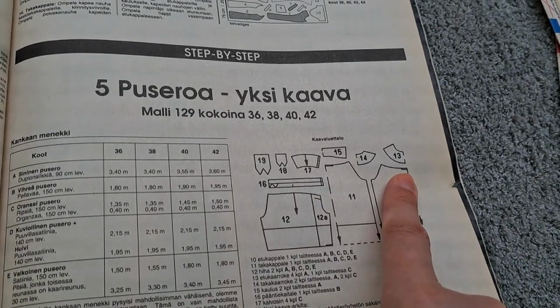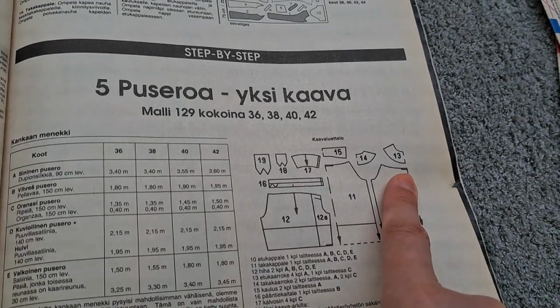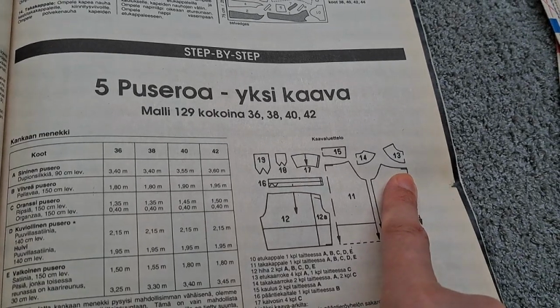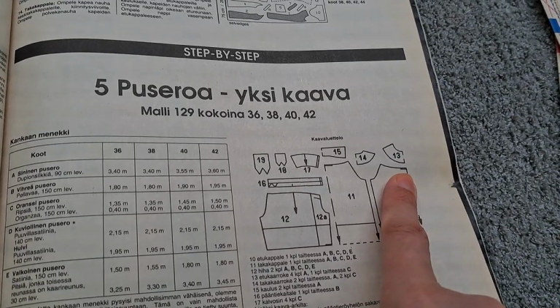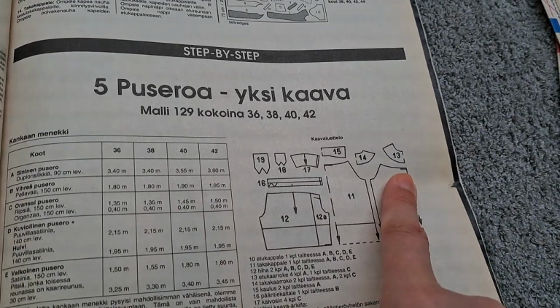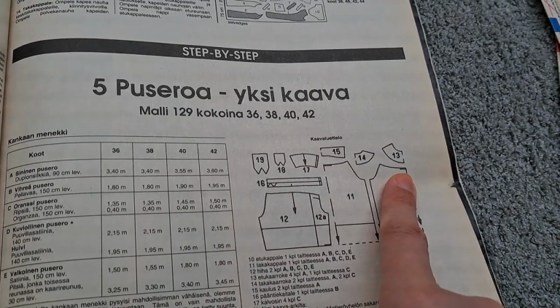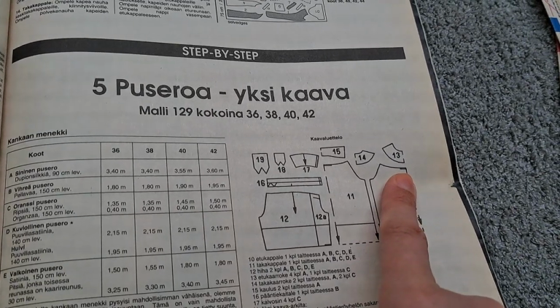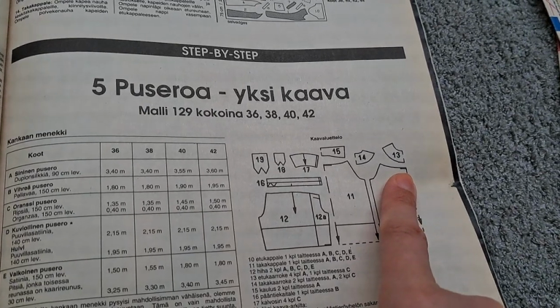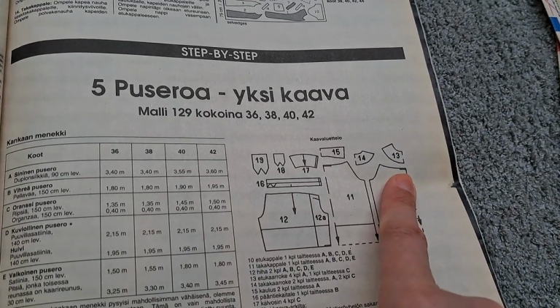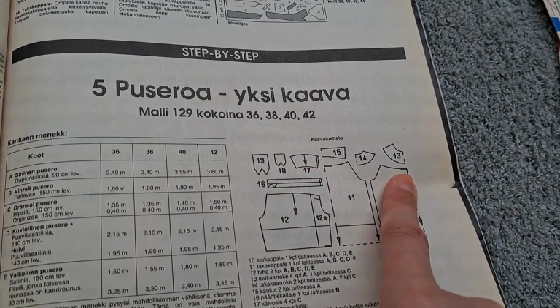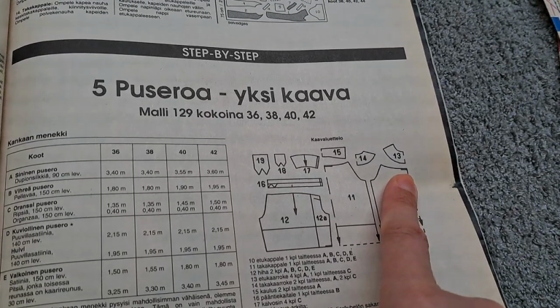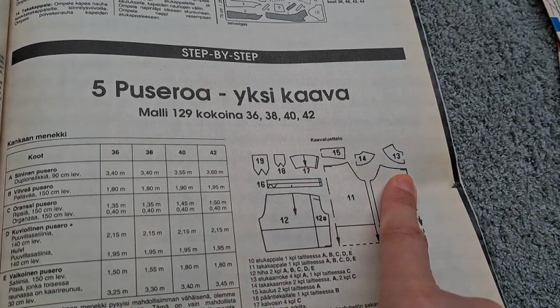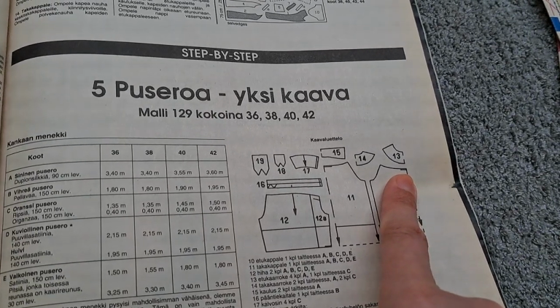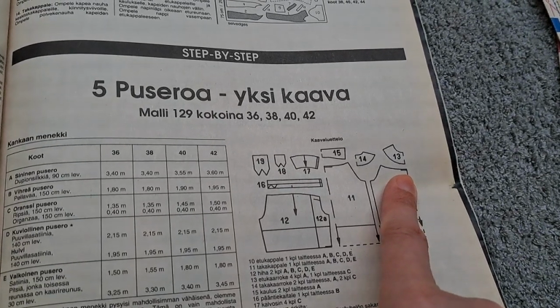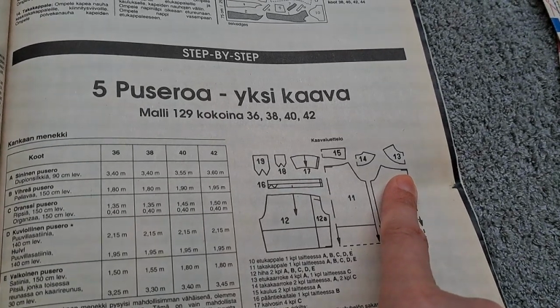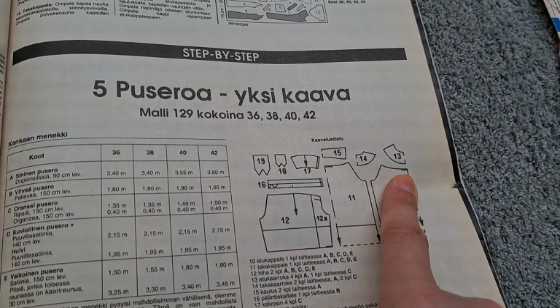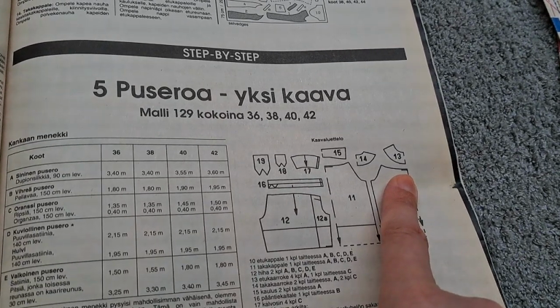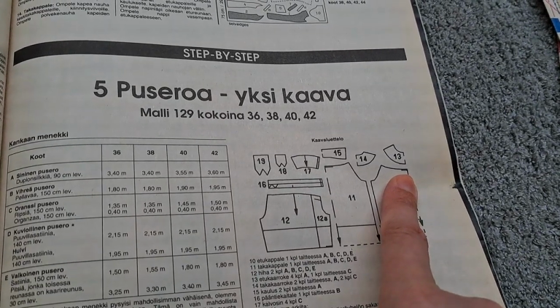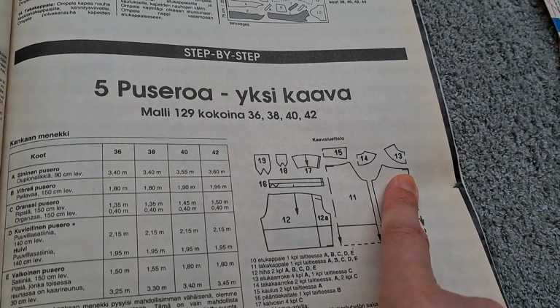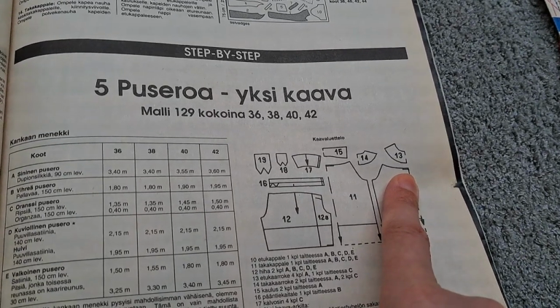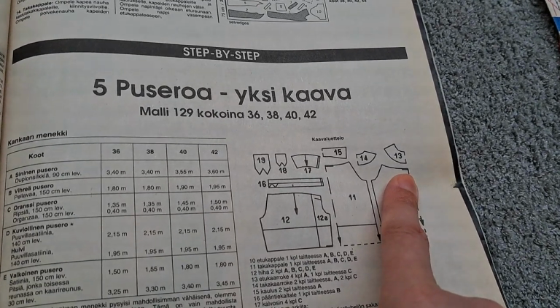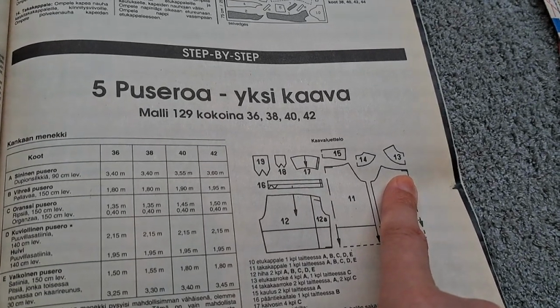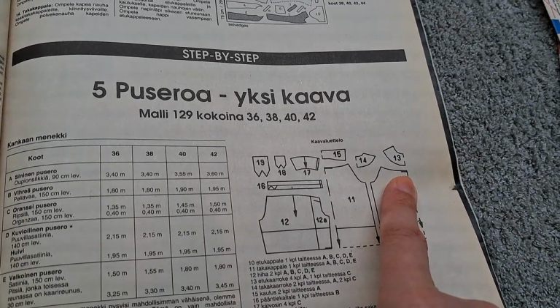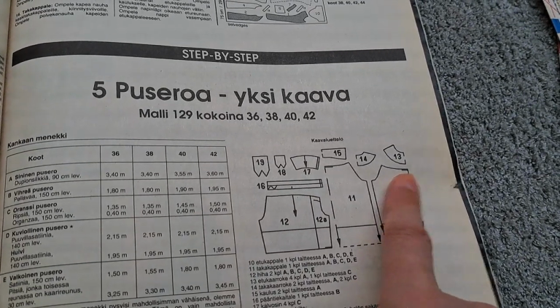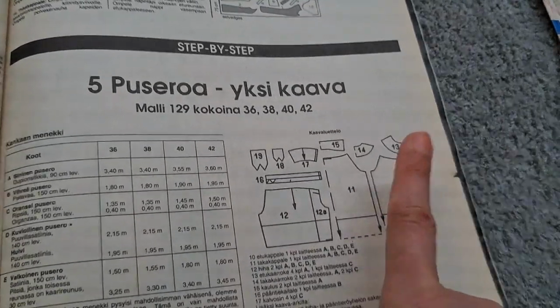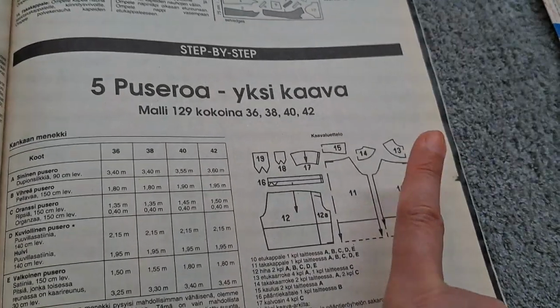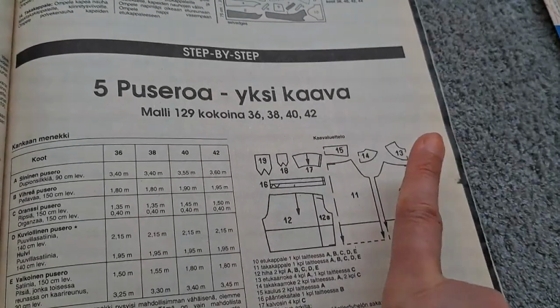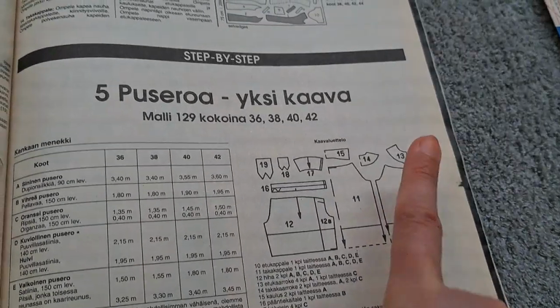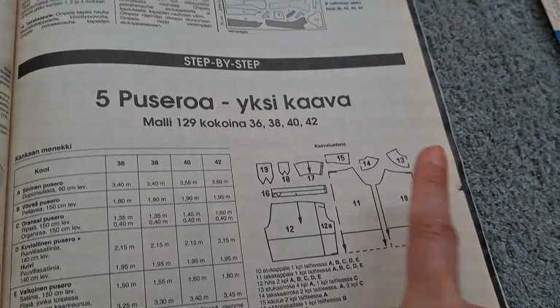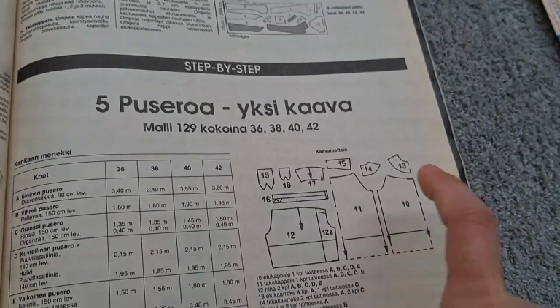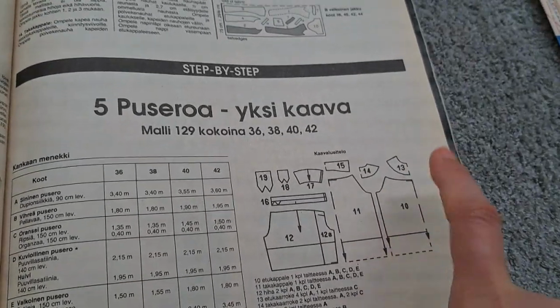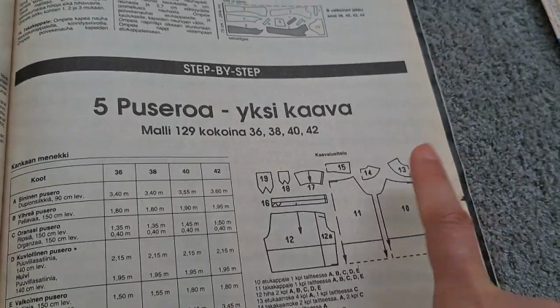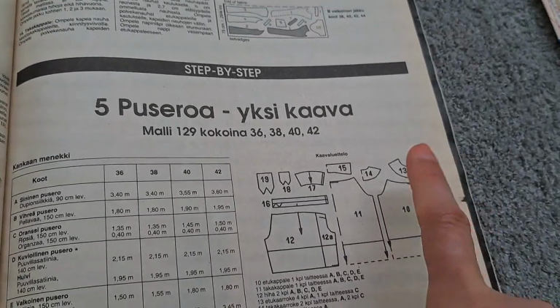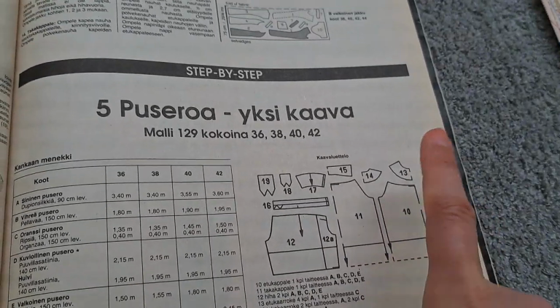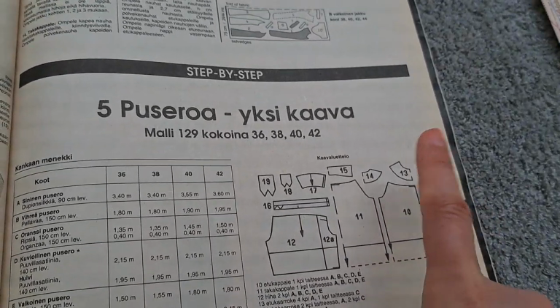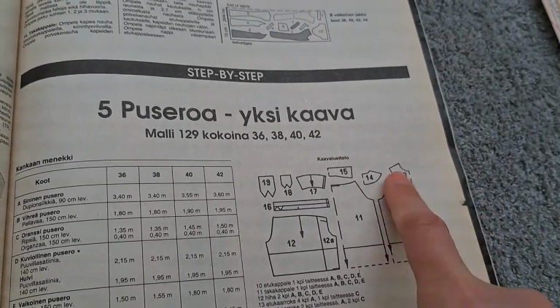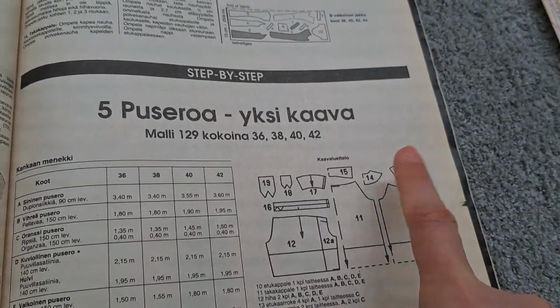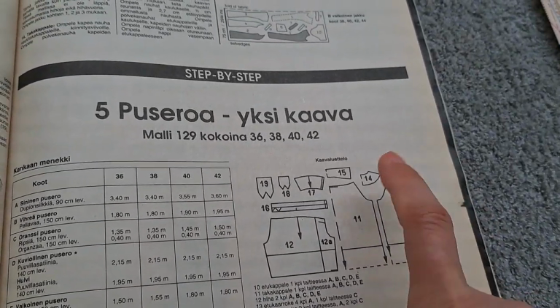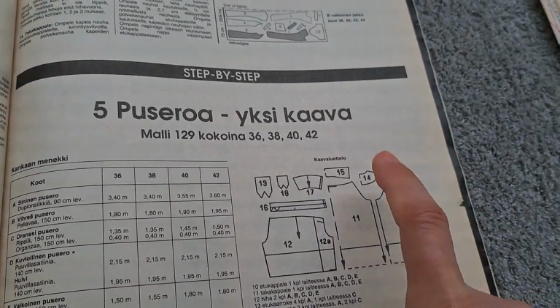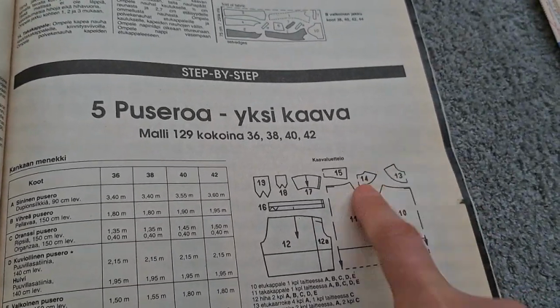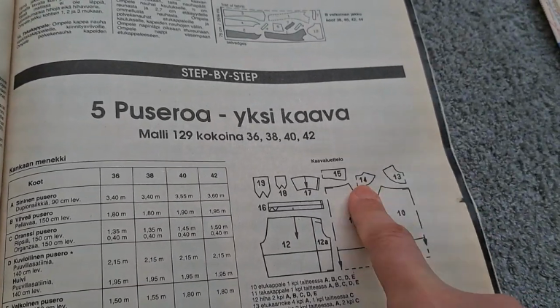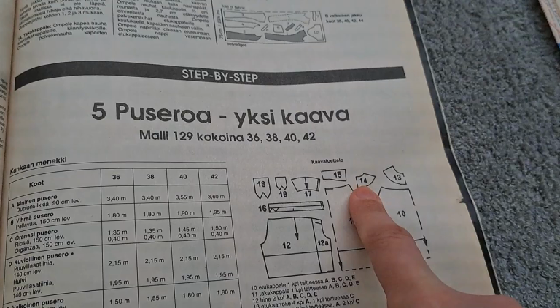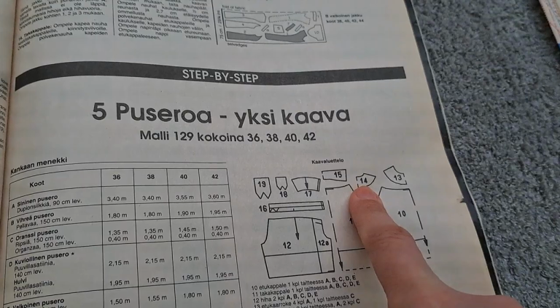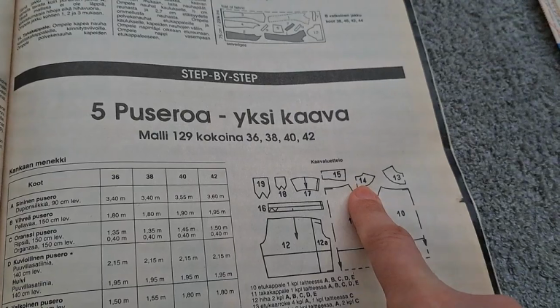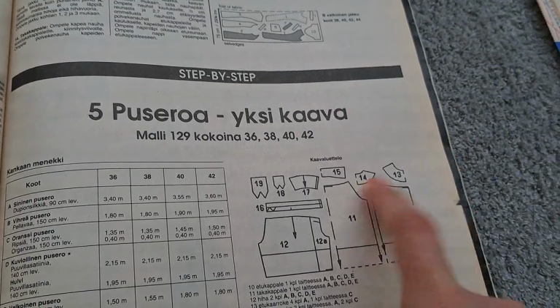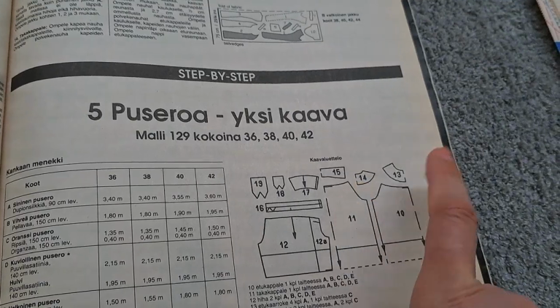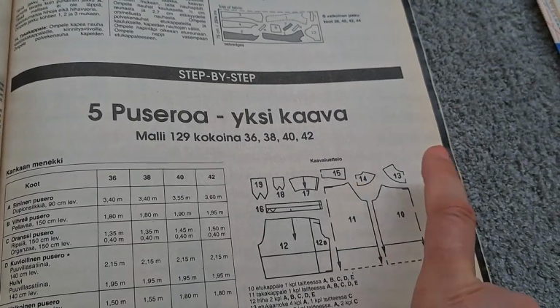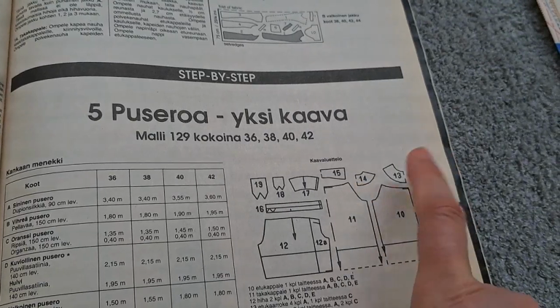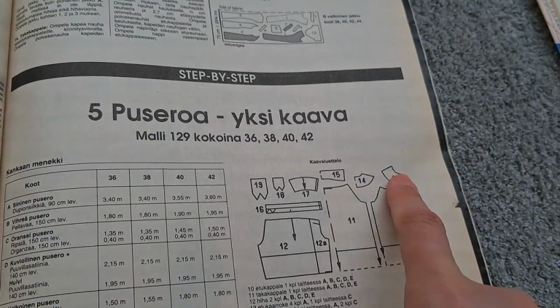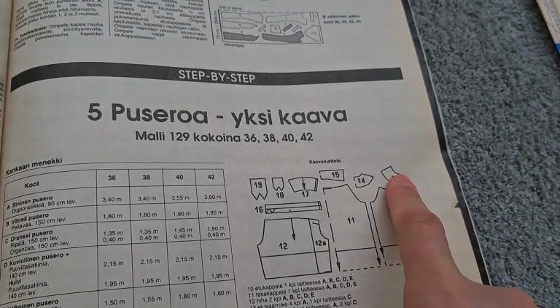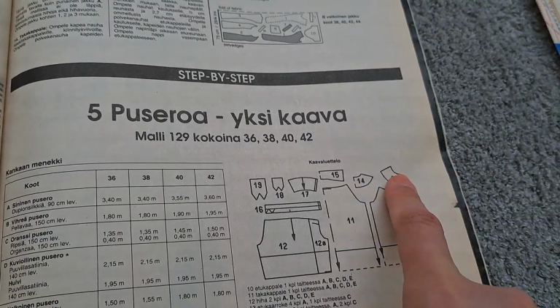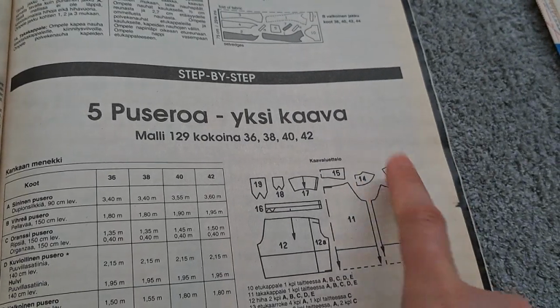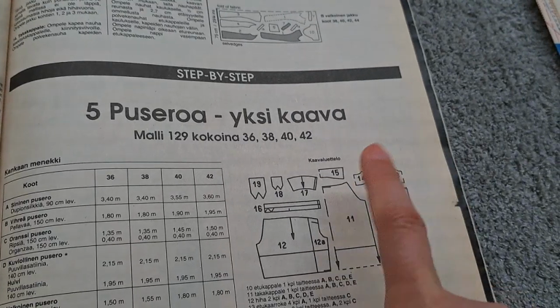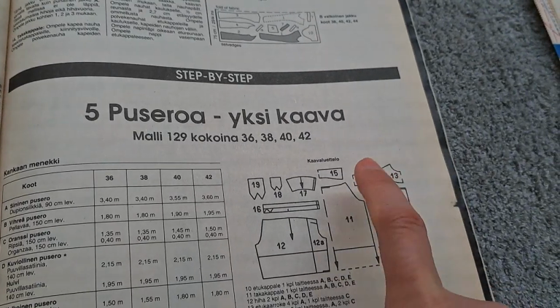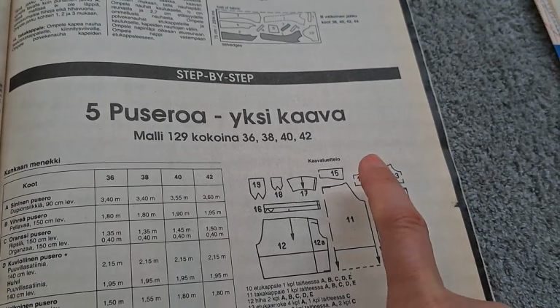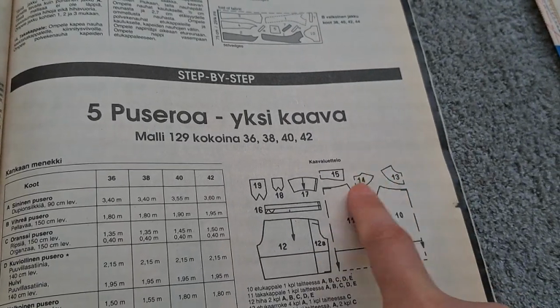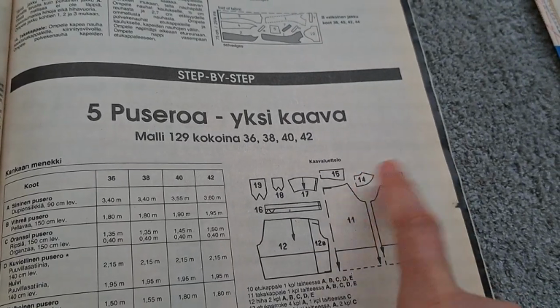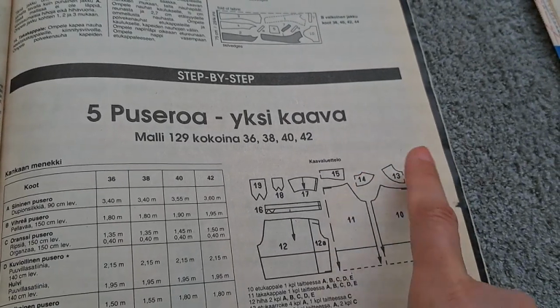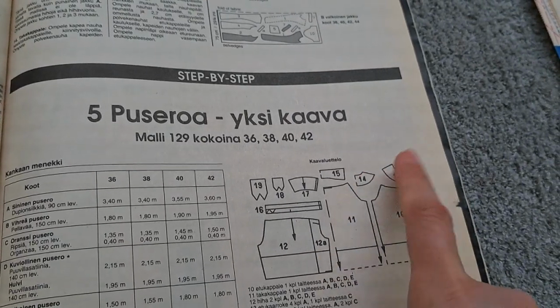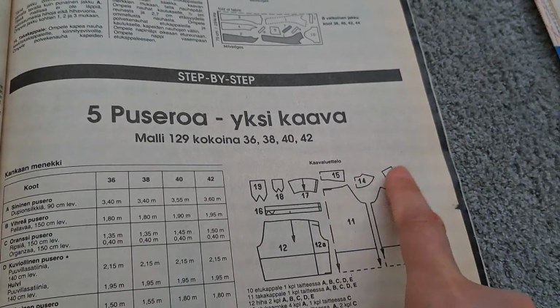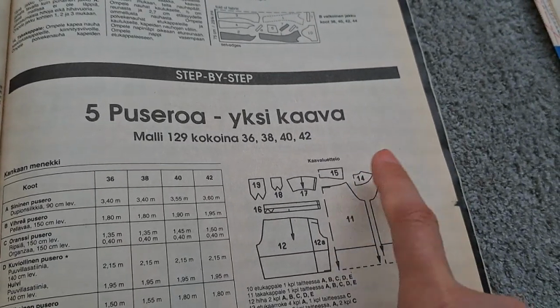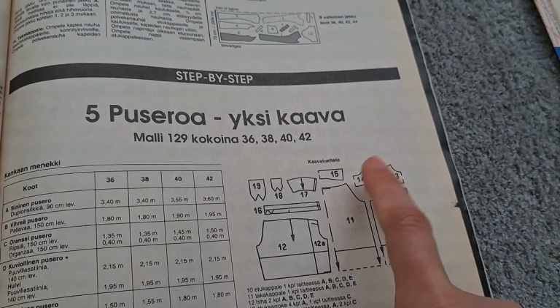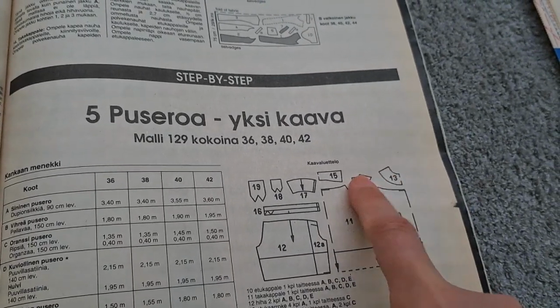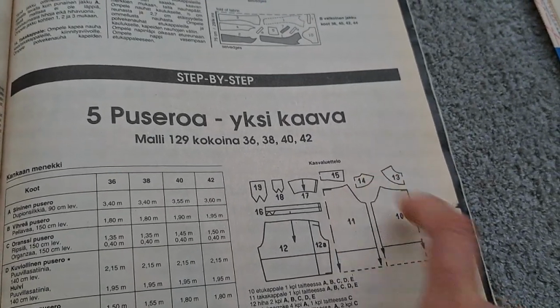The bodice pattern is really simple so I won't copy that. The yoke and collar, though, I do need.